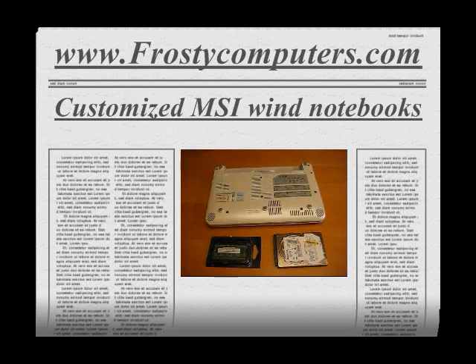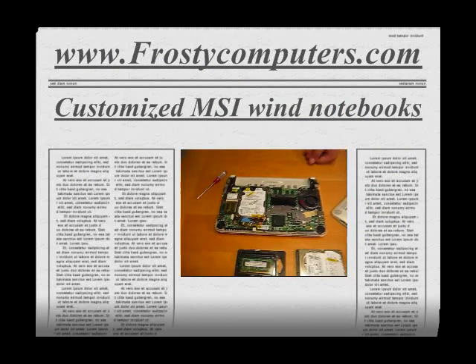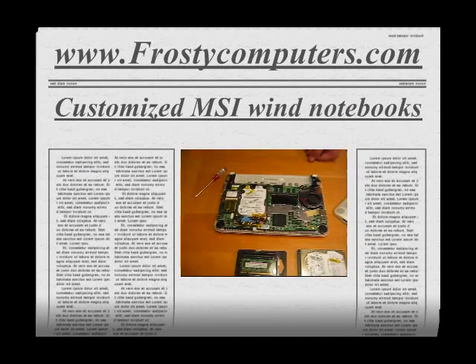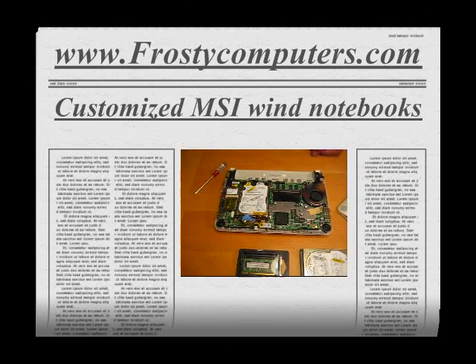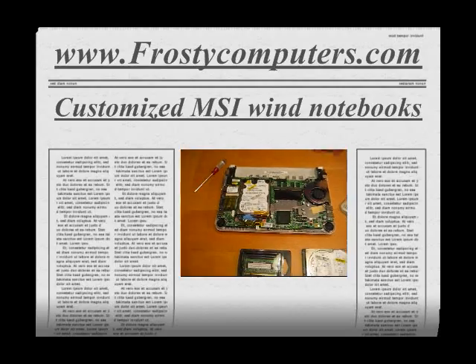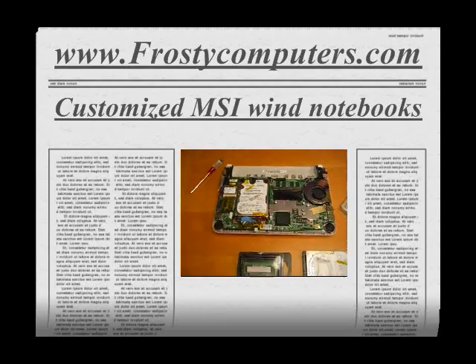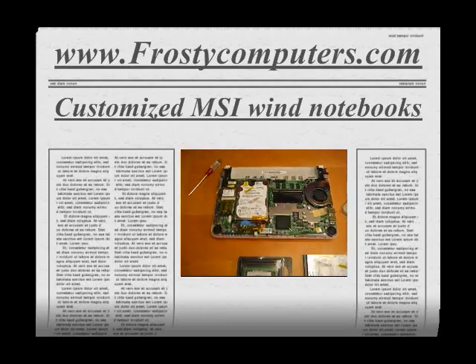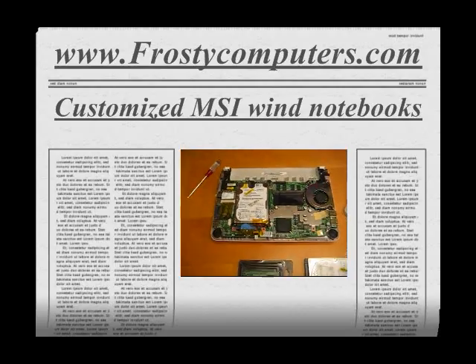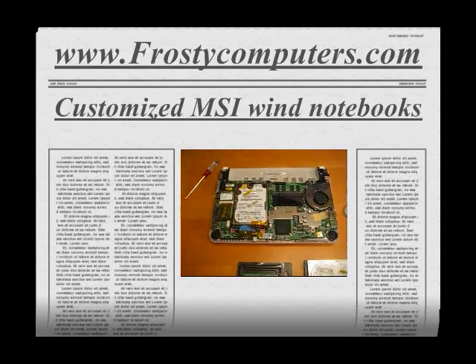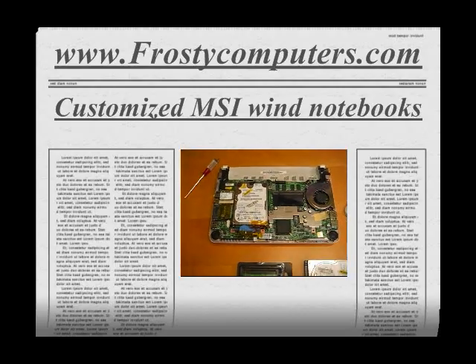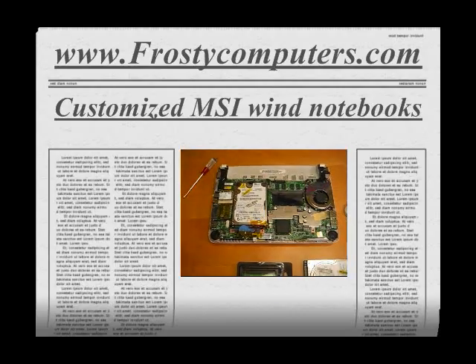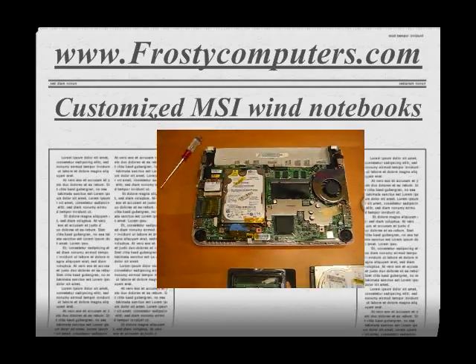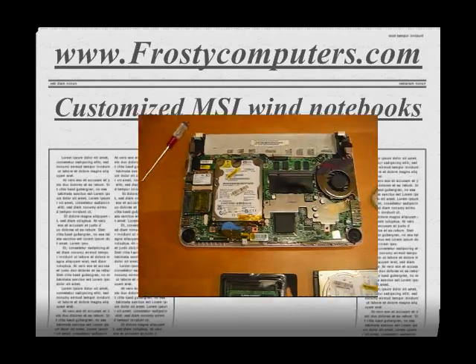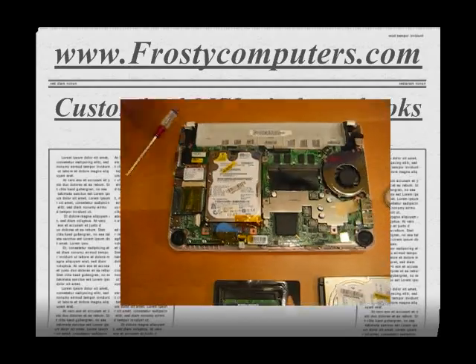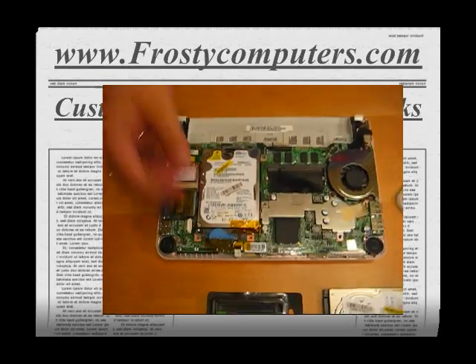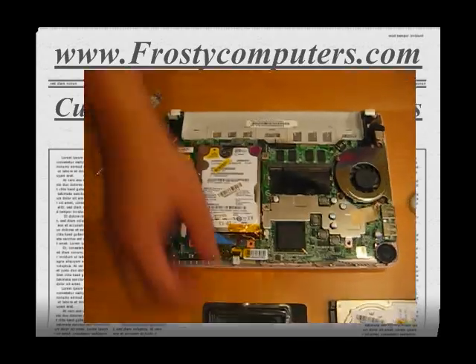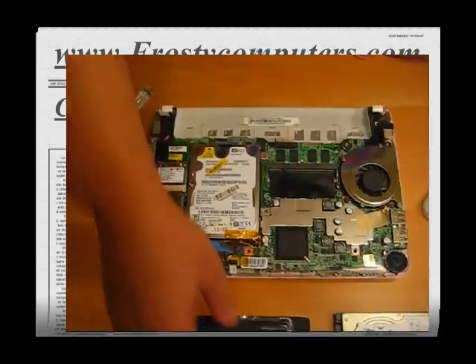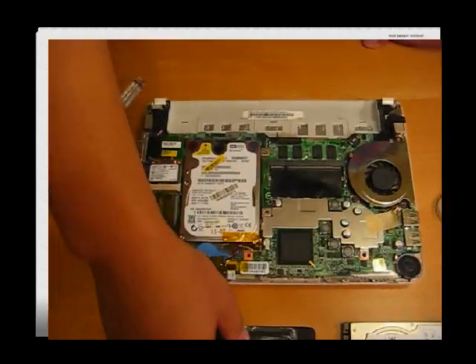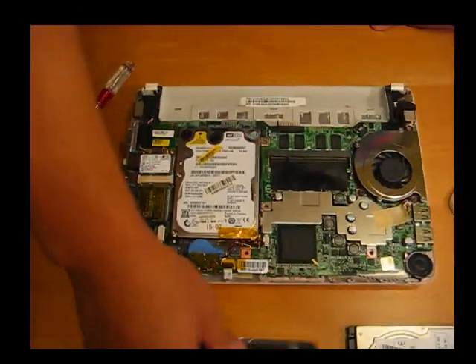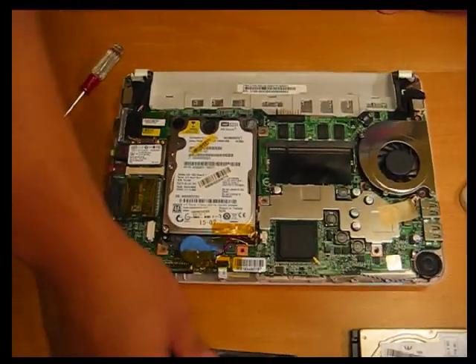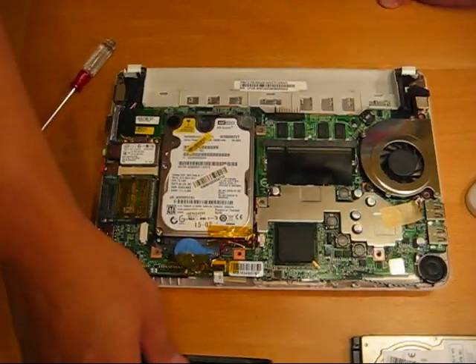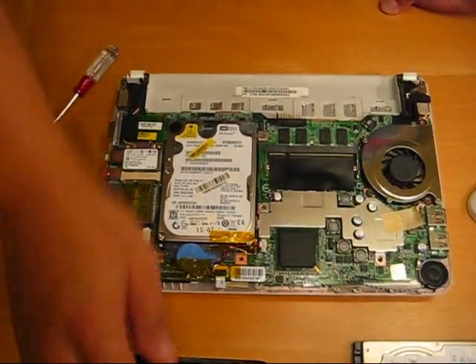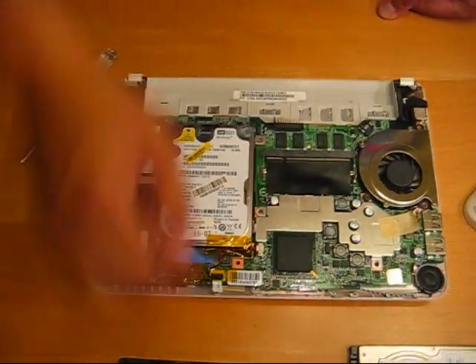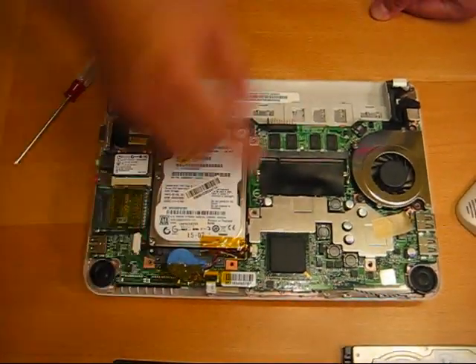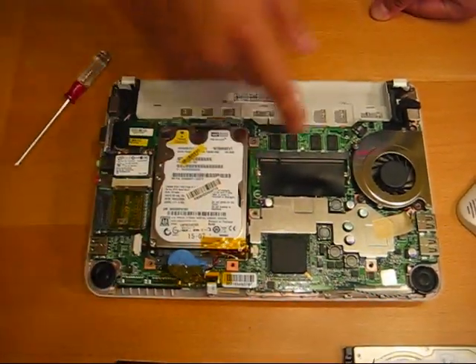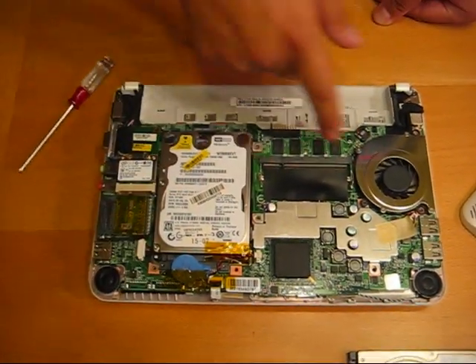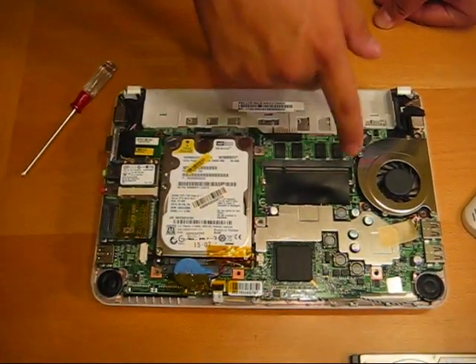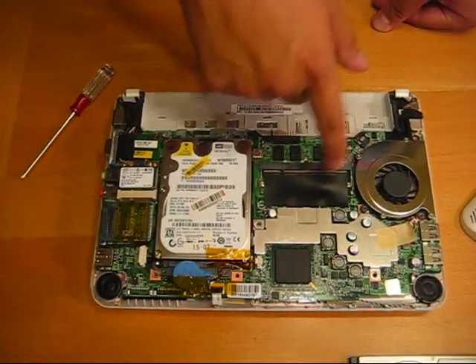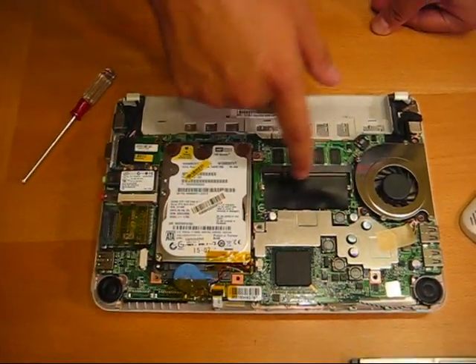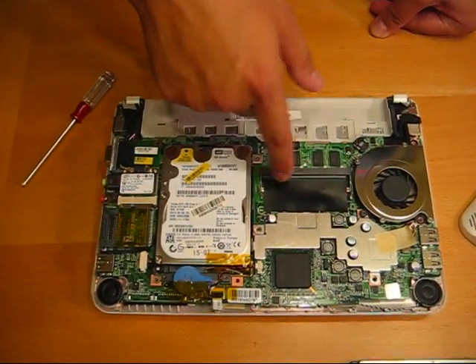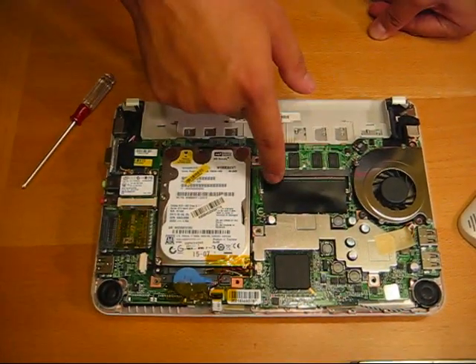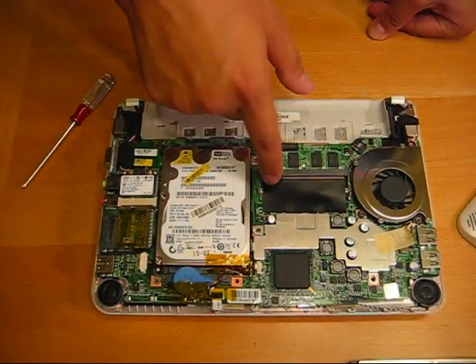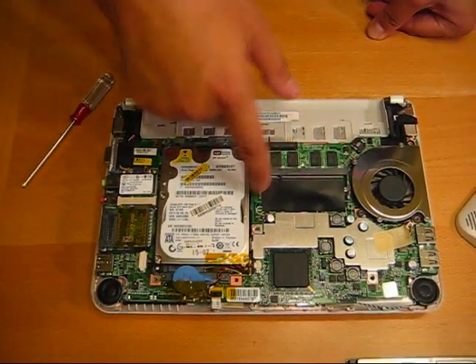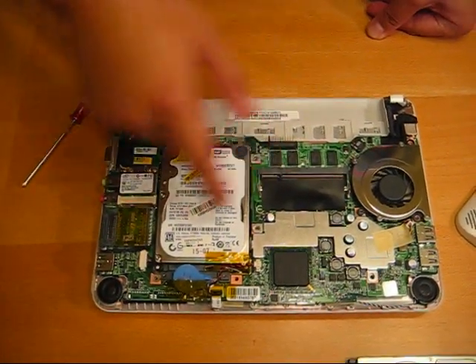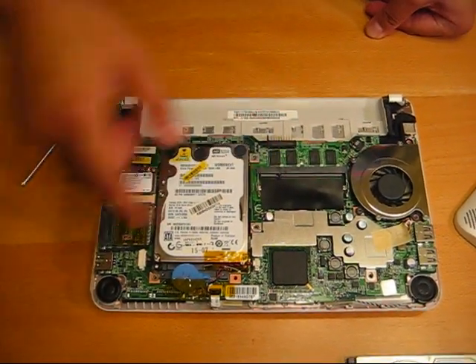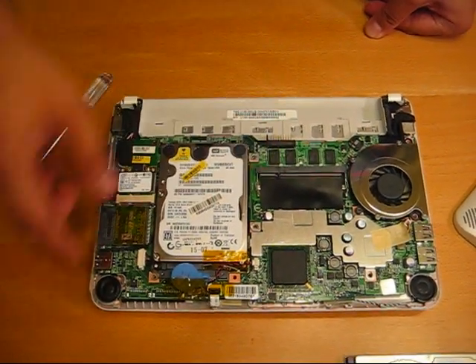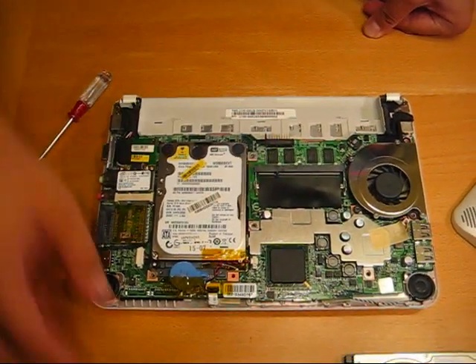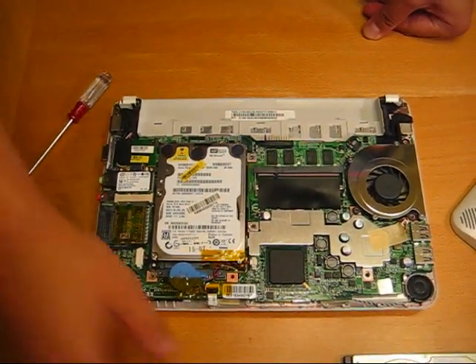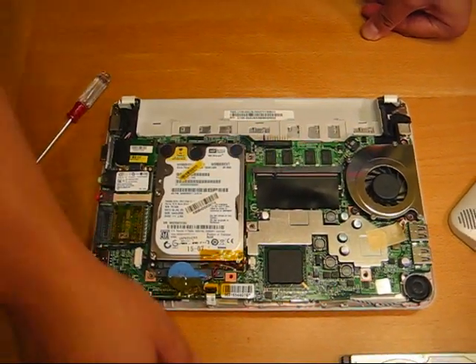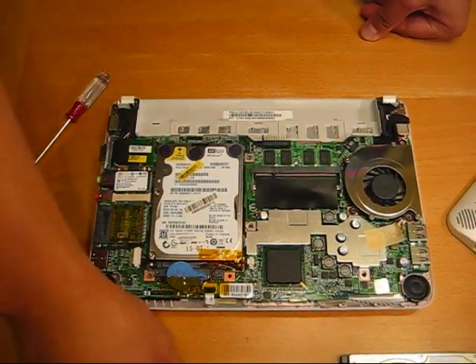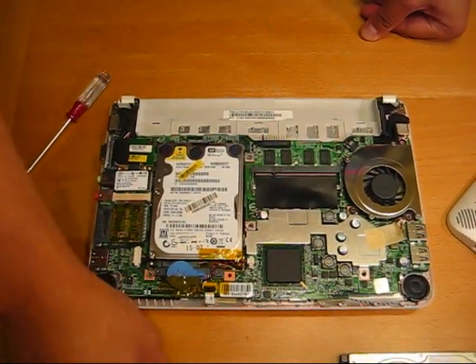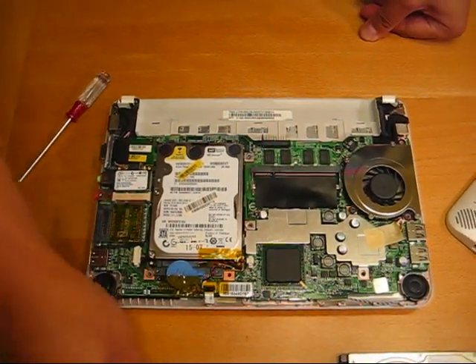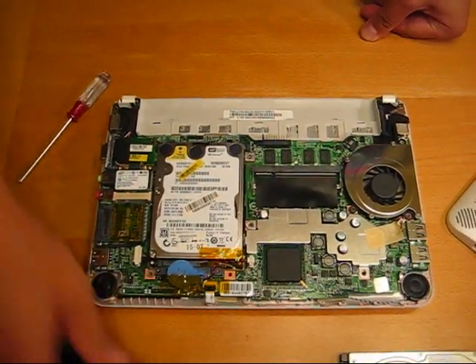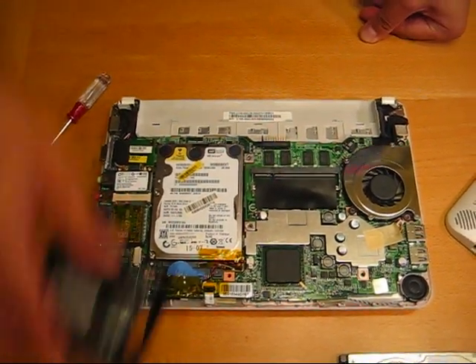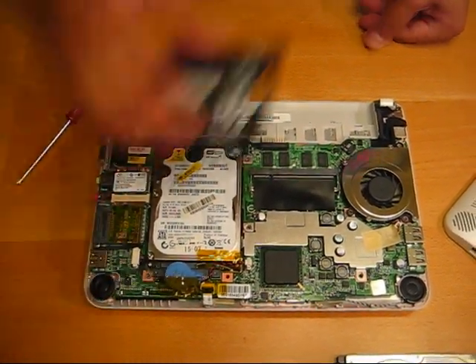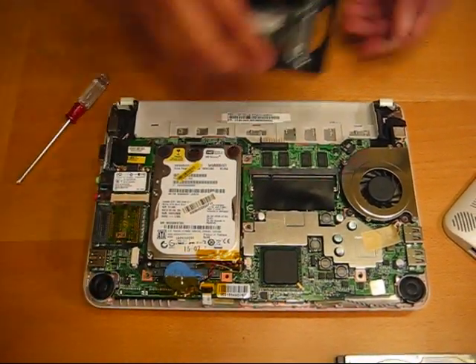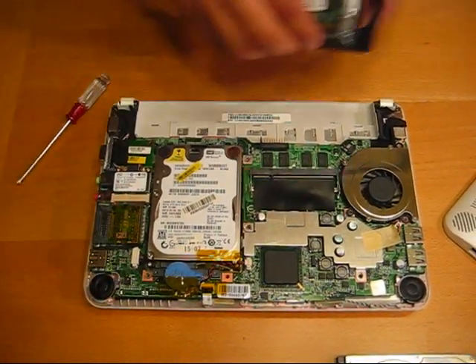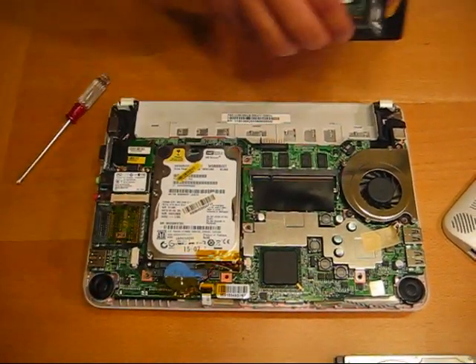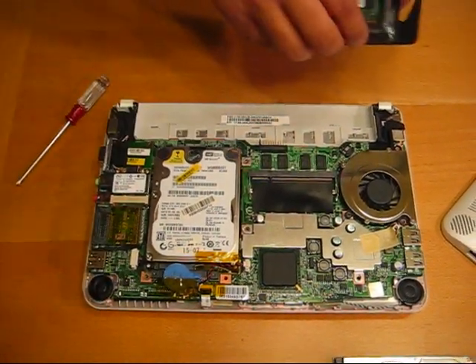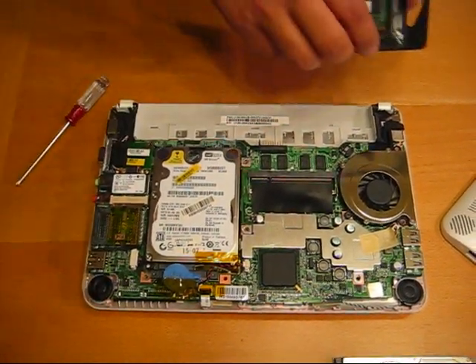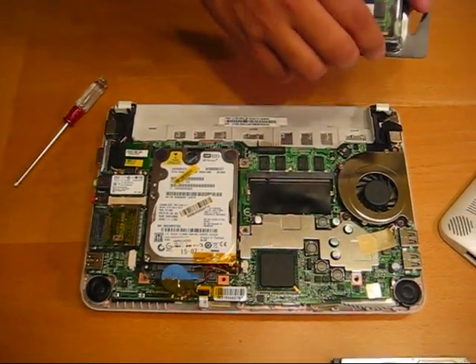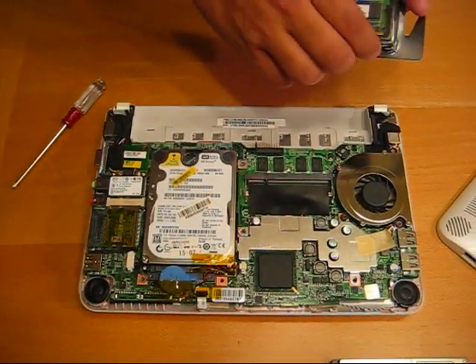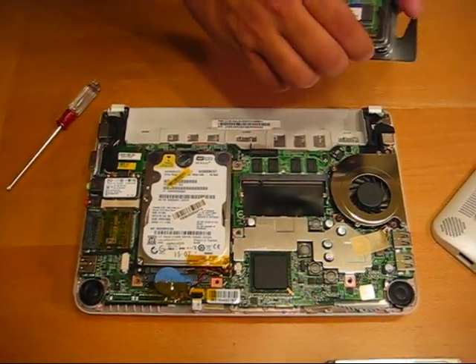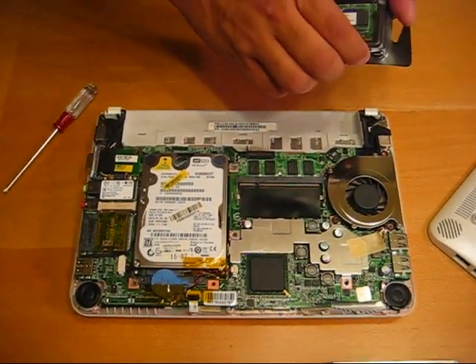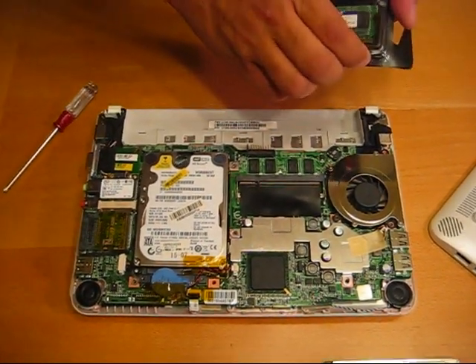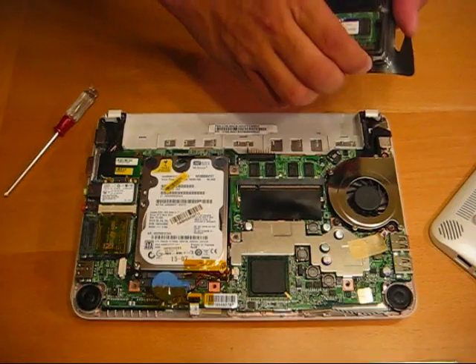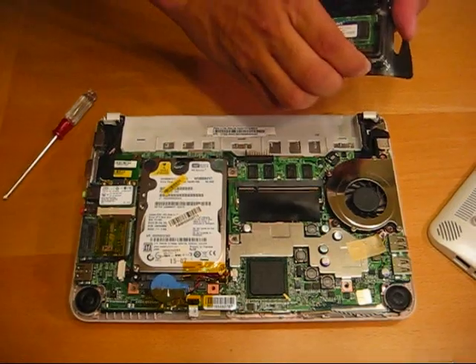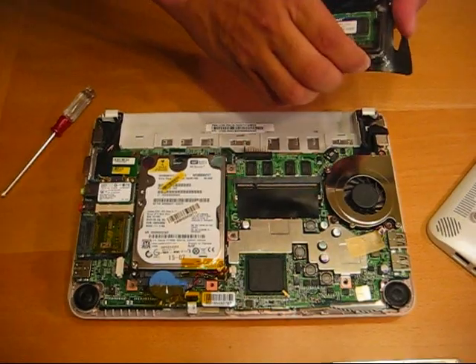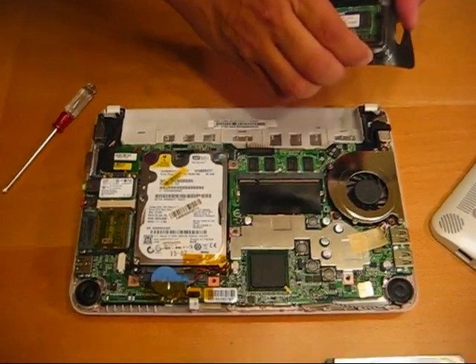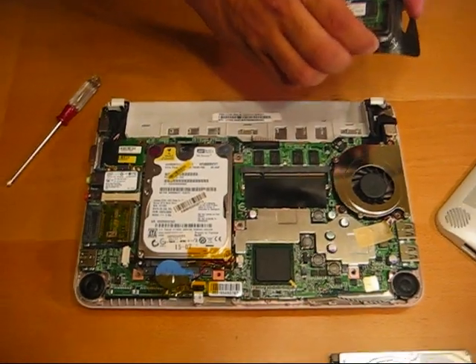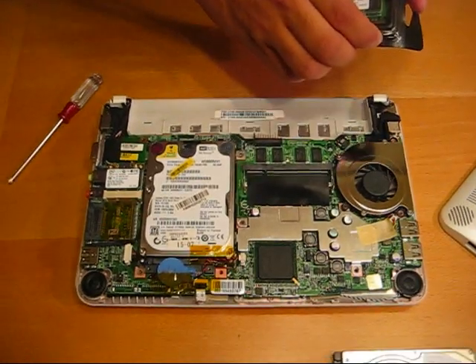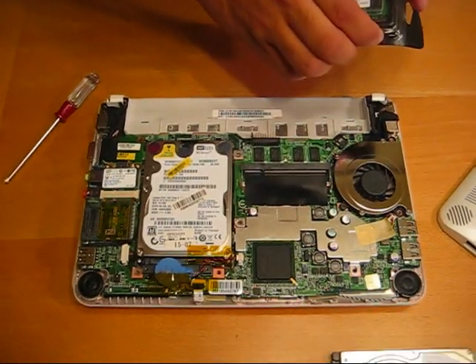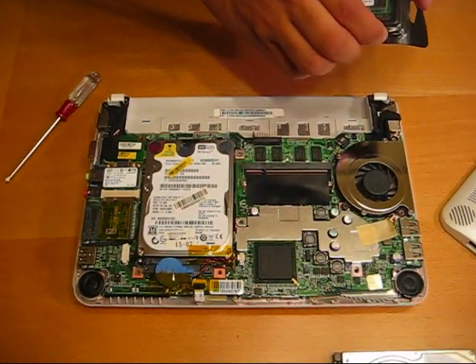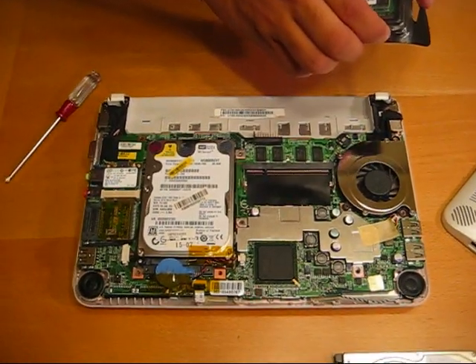Here's the inside of the notebook. Here's the DIMM slot where the RAM upgrade will be performed.